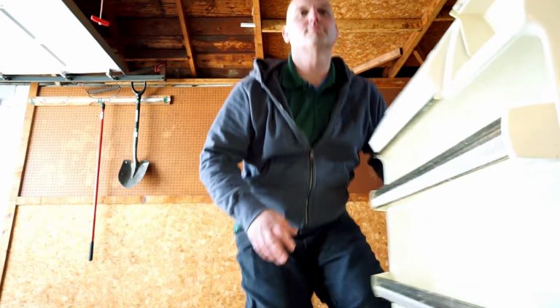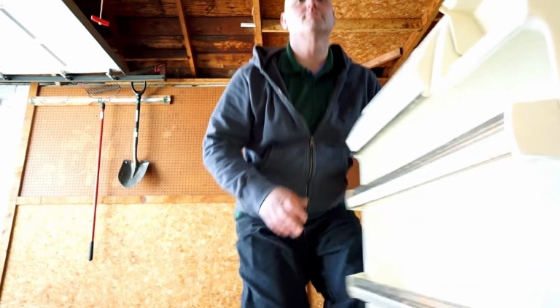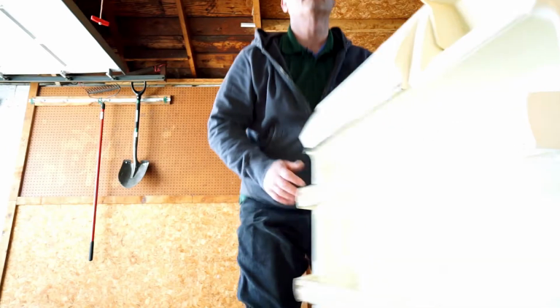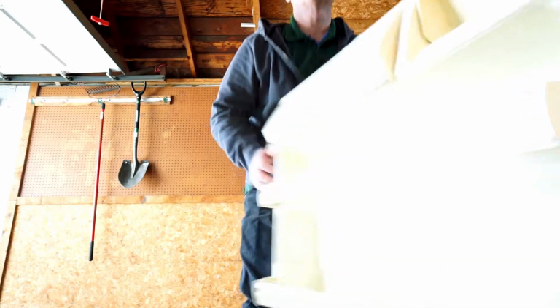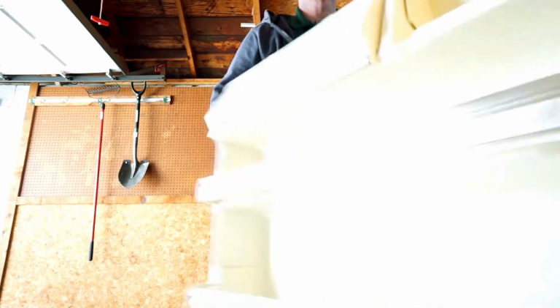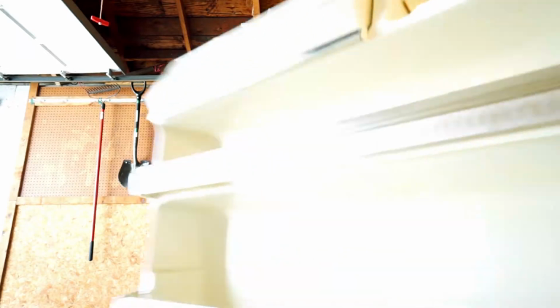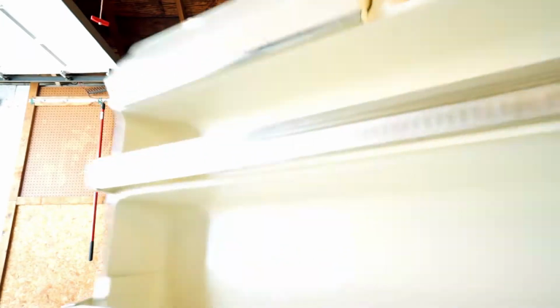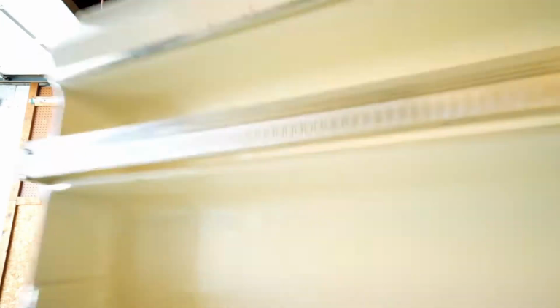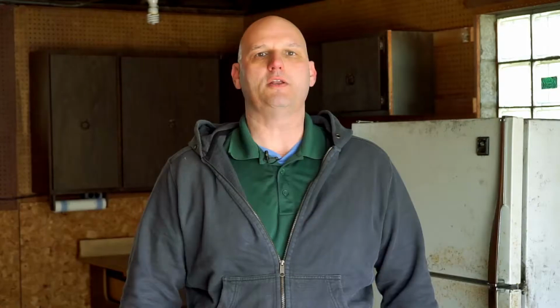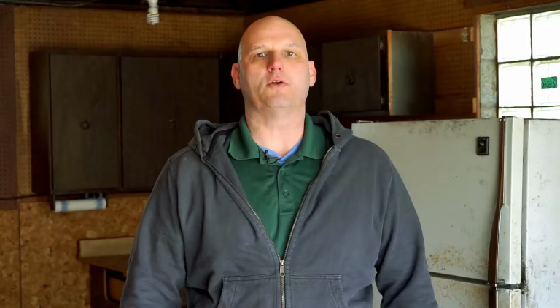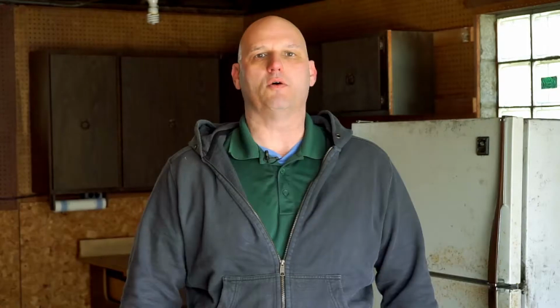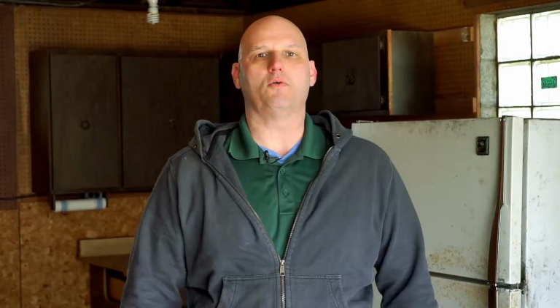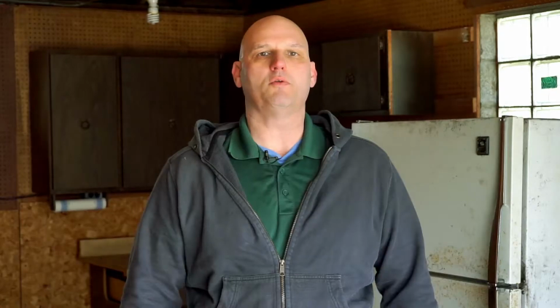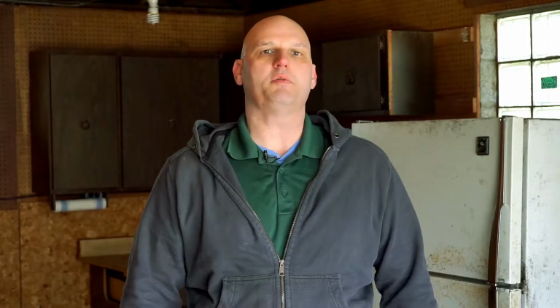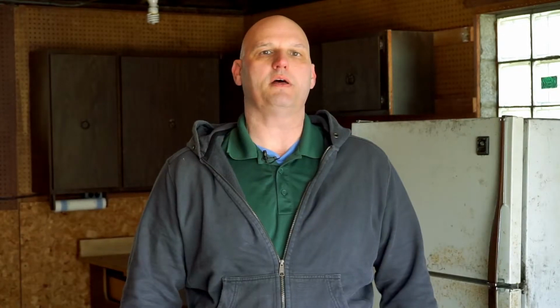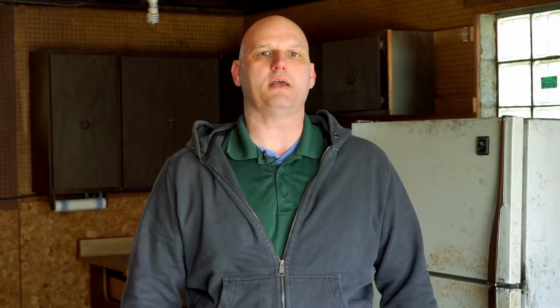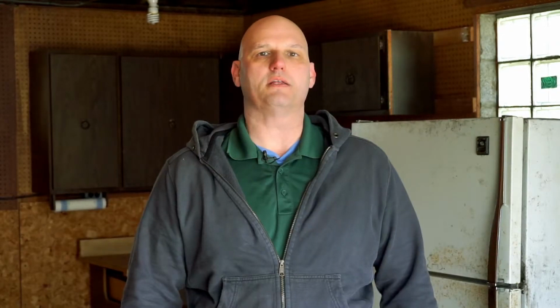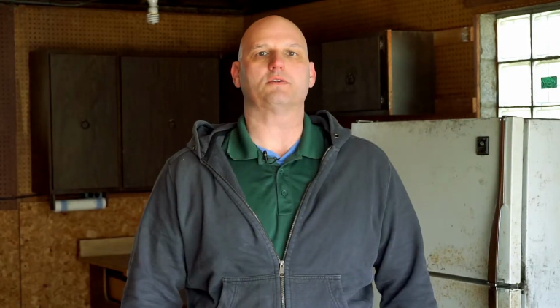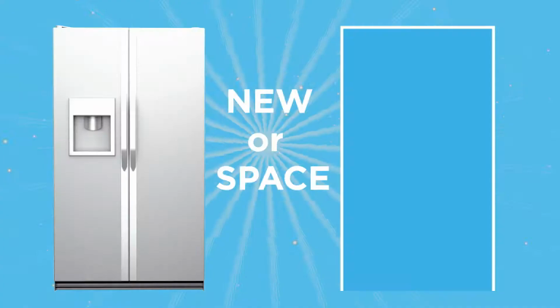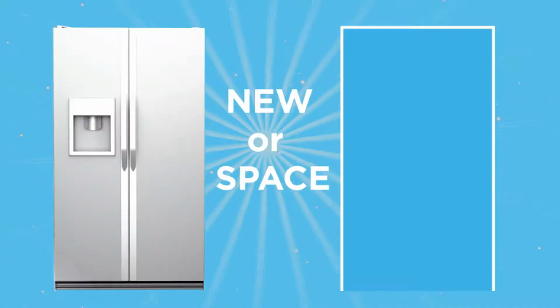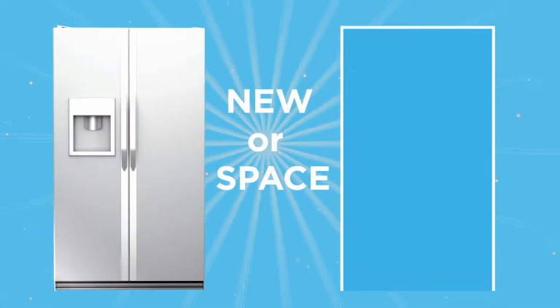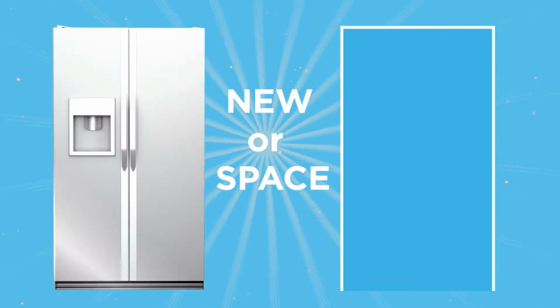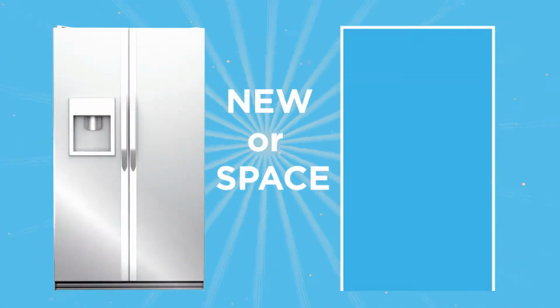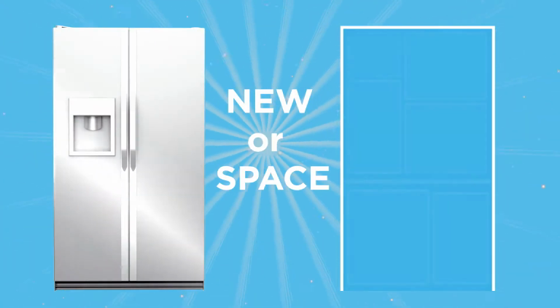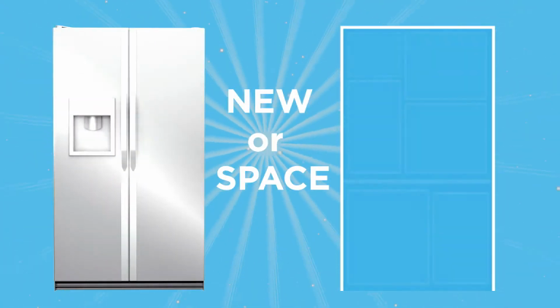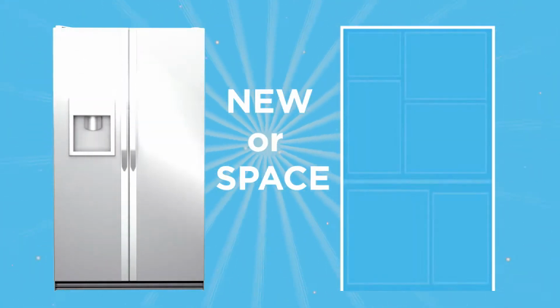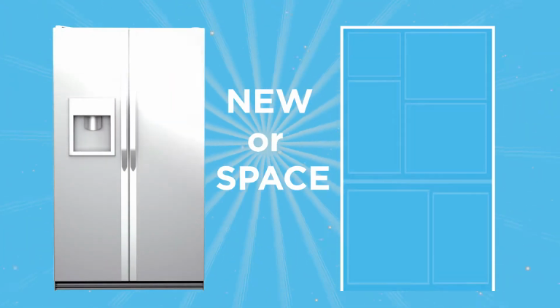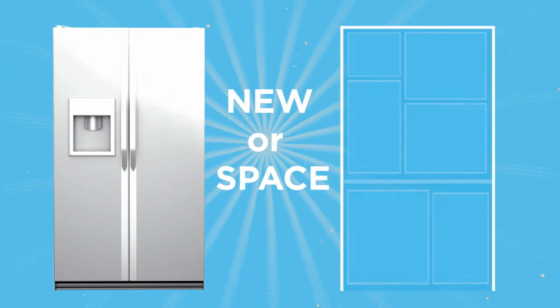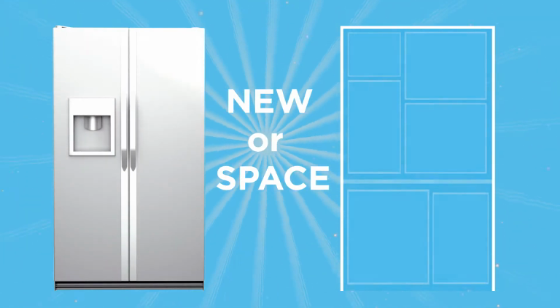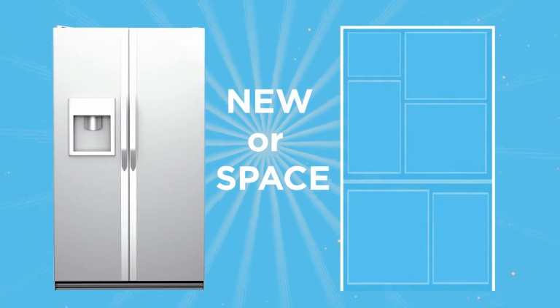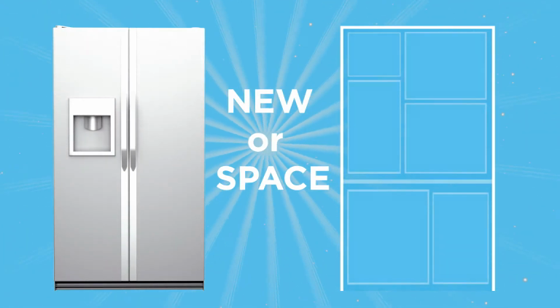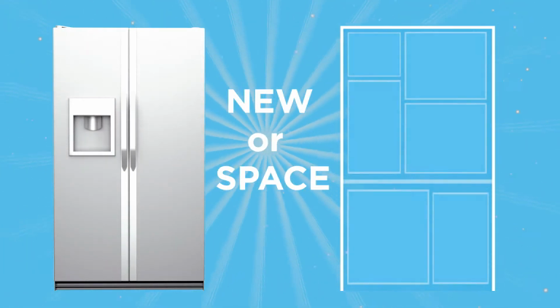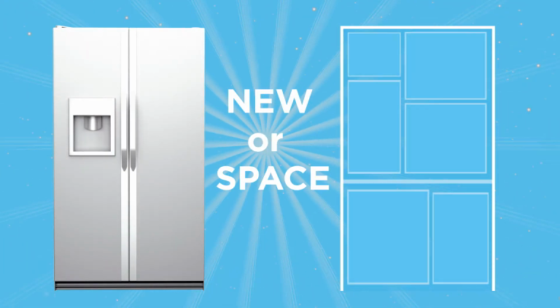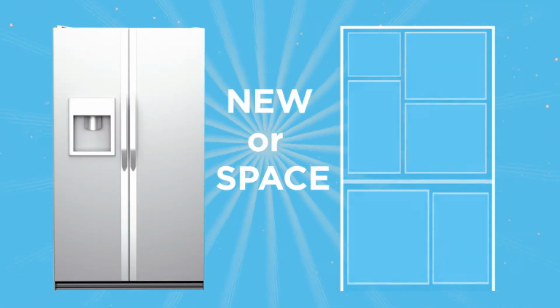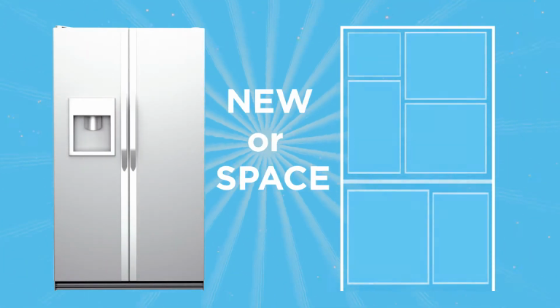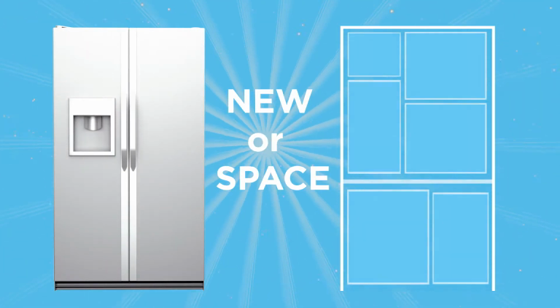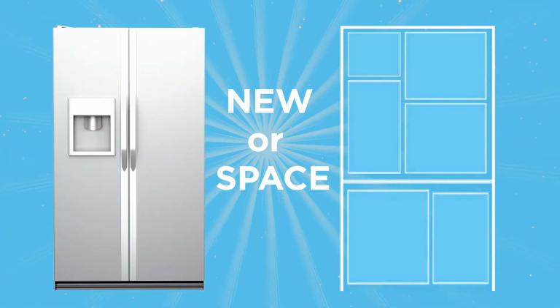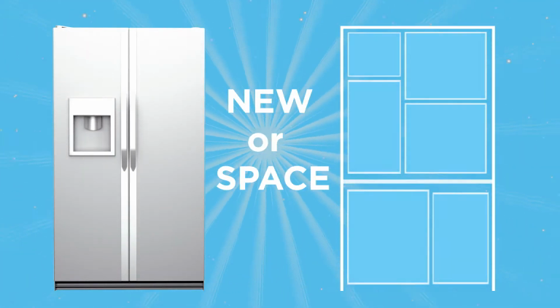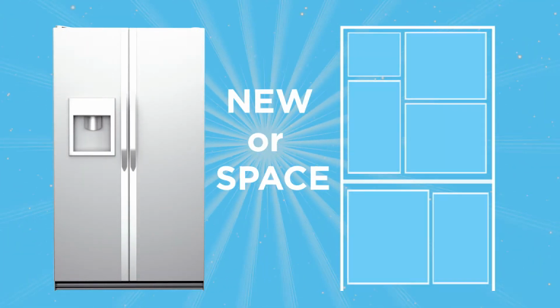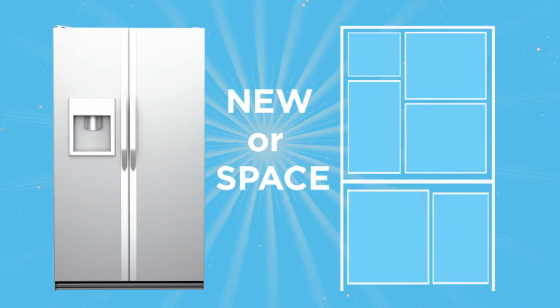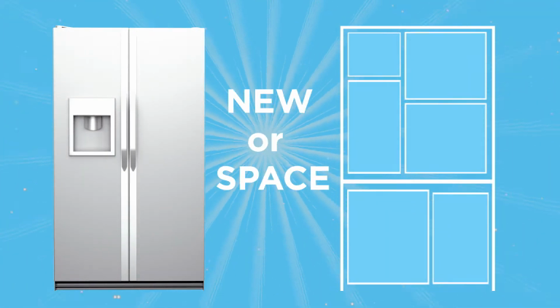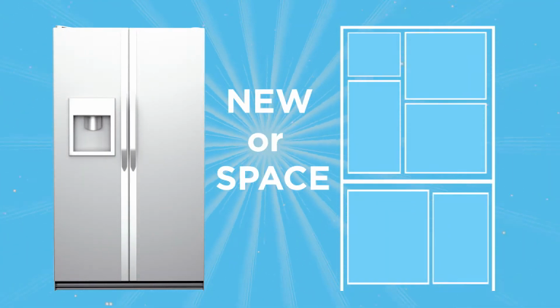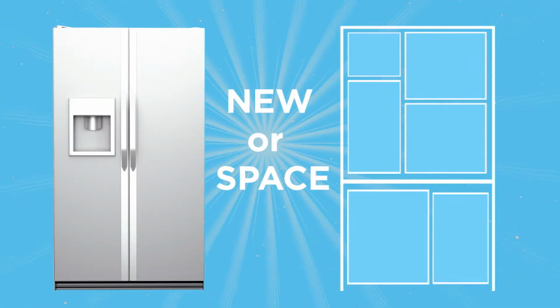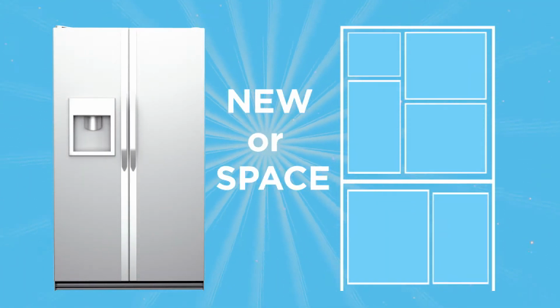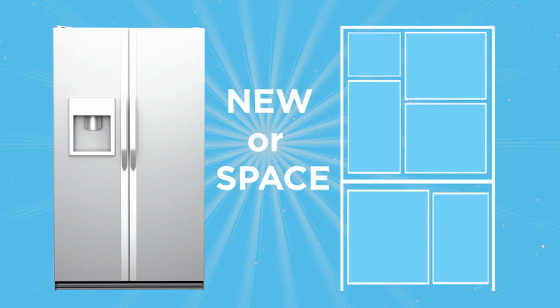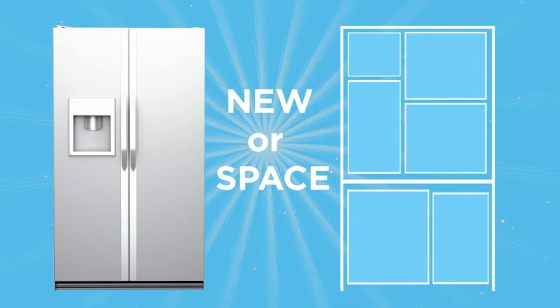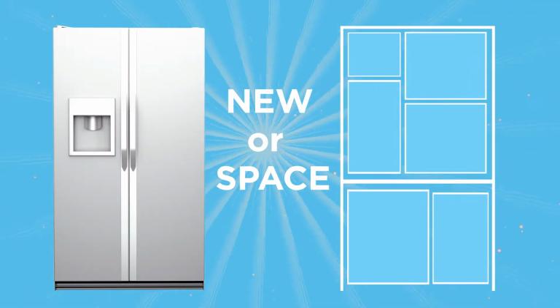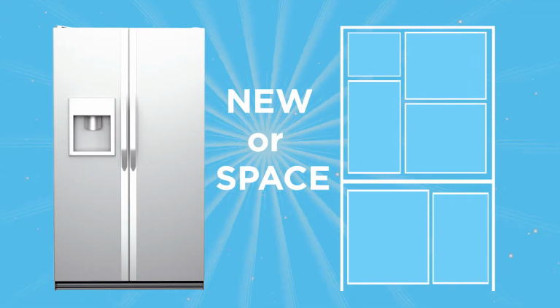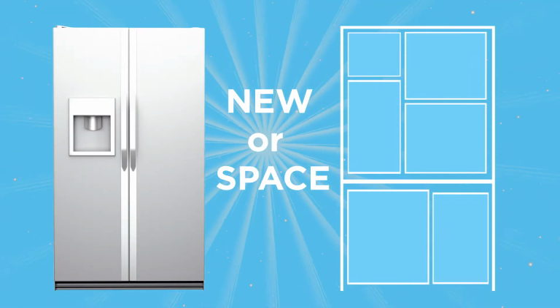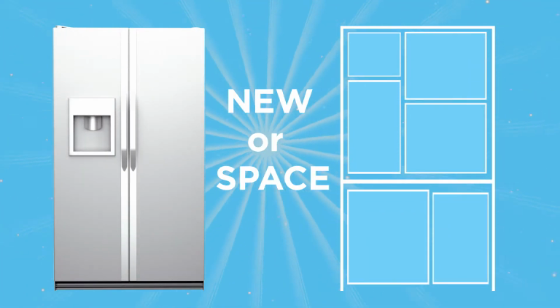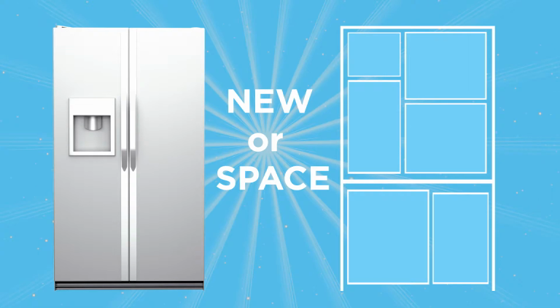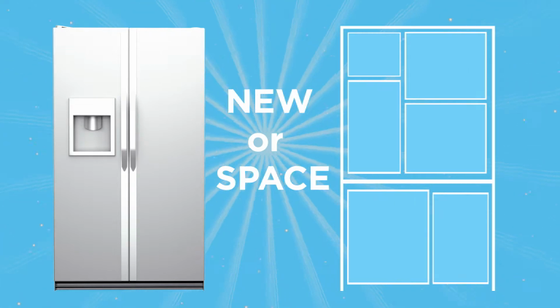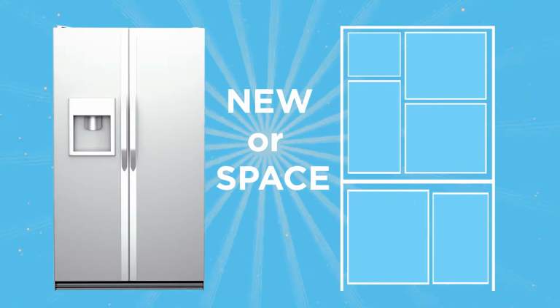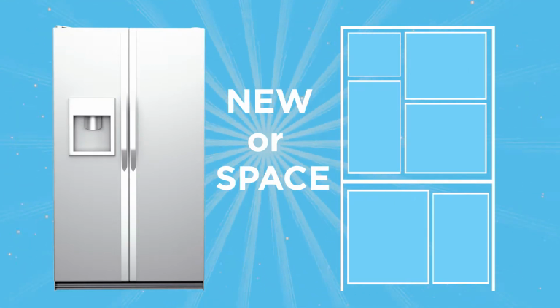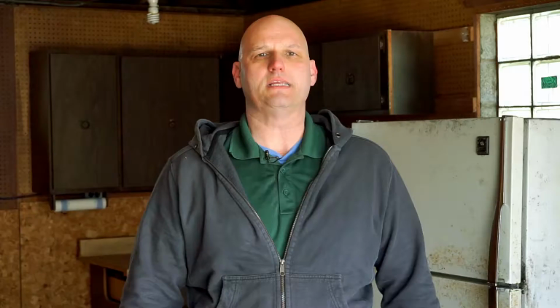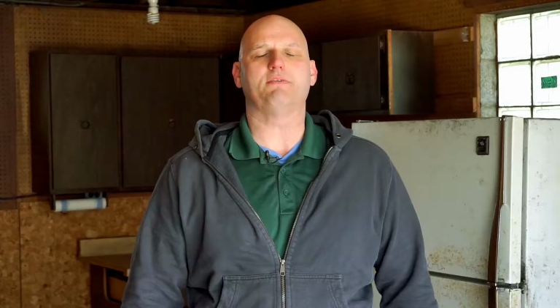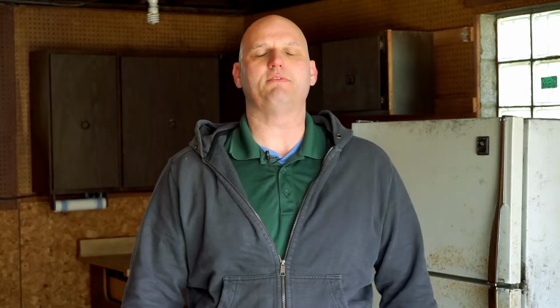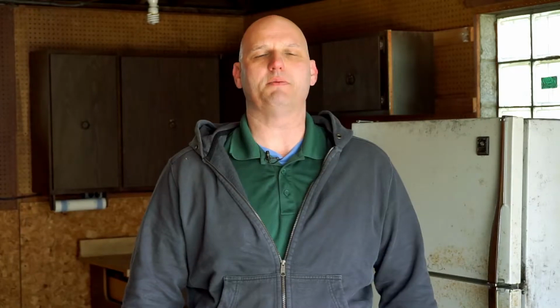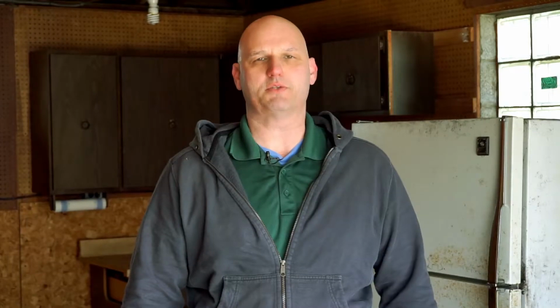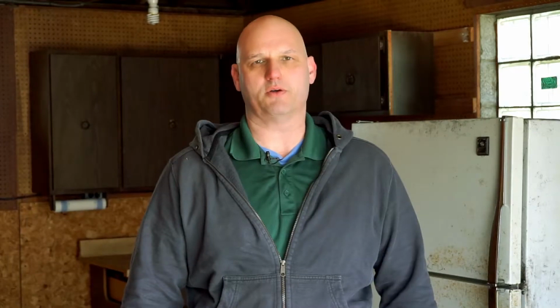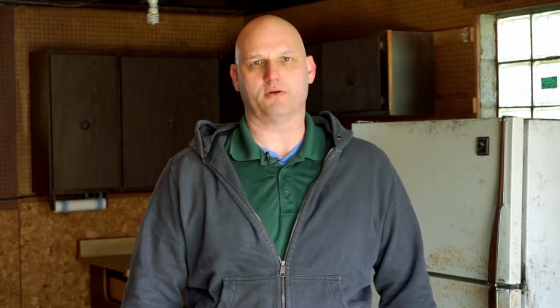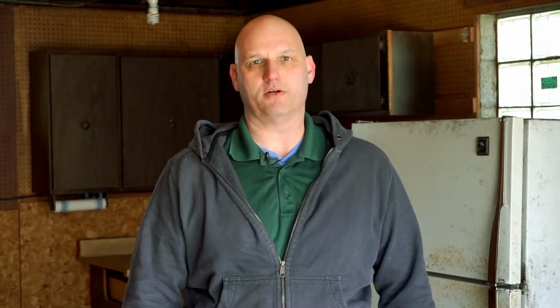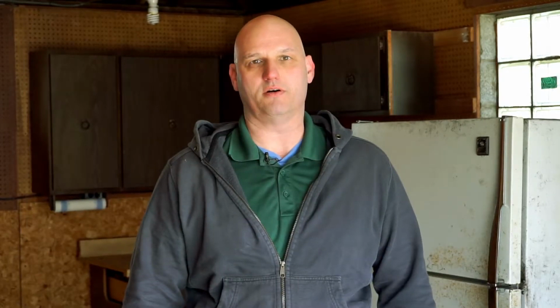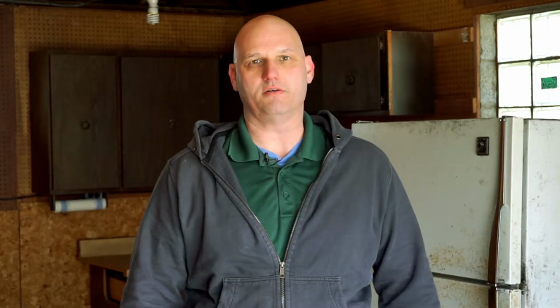When you upgrade your old appliance or want to free up some space taken up by your old fridge or freezer, give NIPSCO a call.